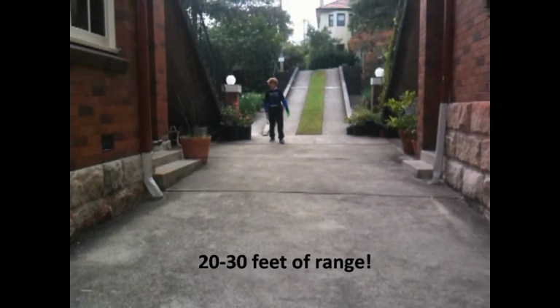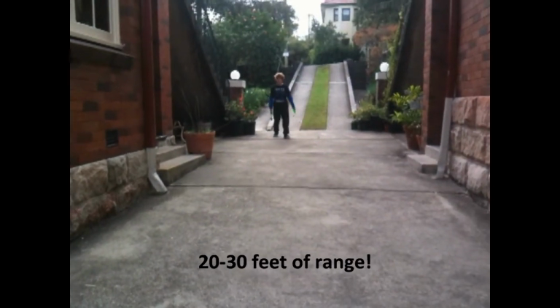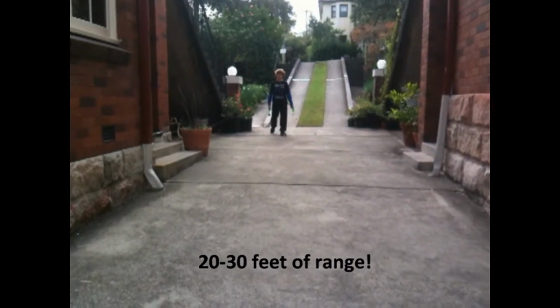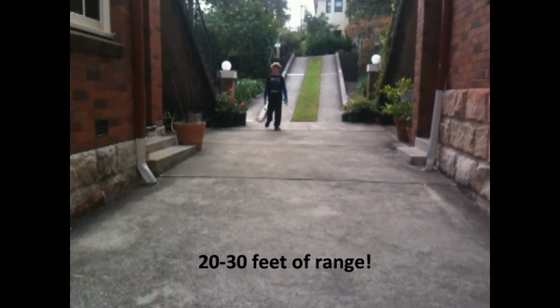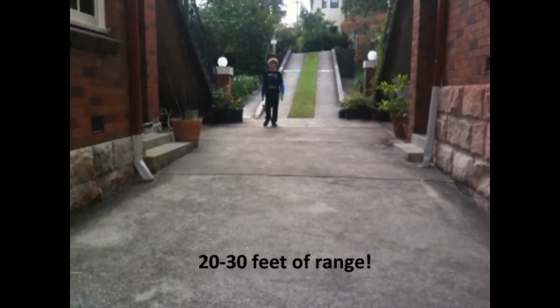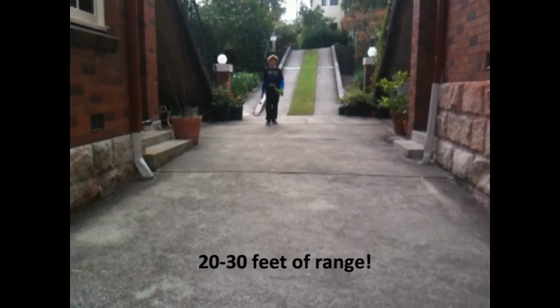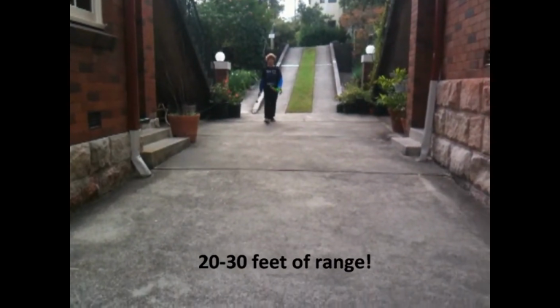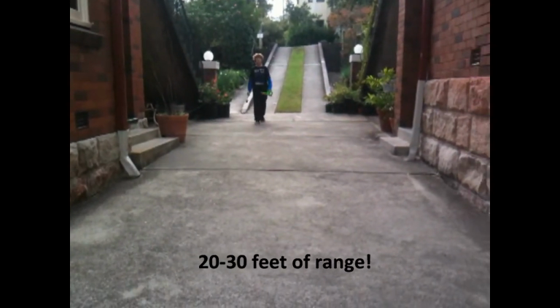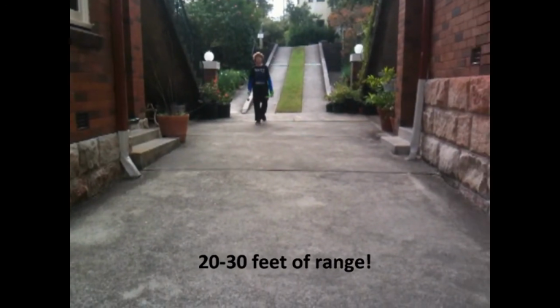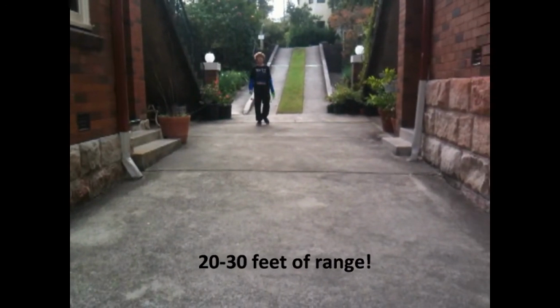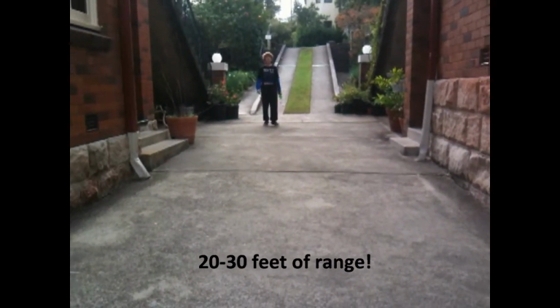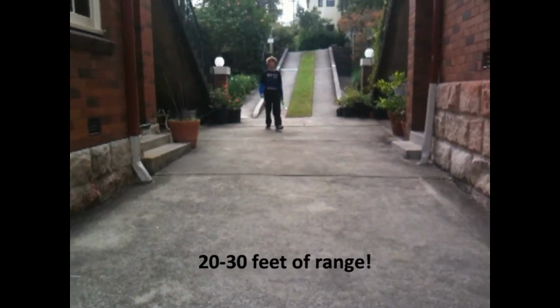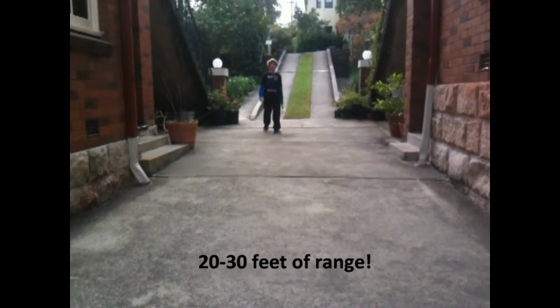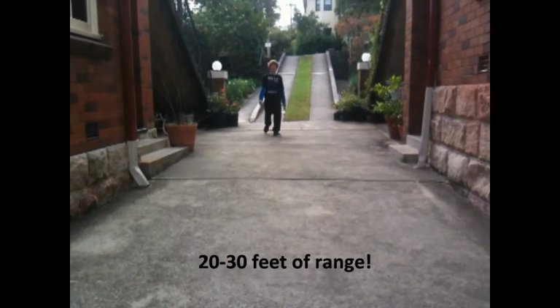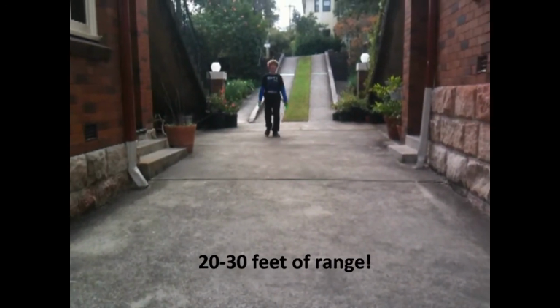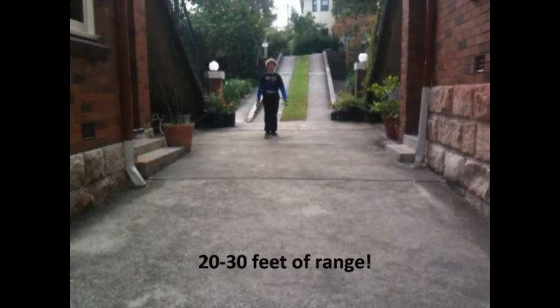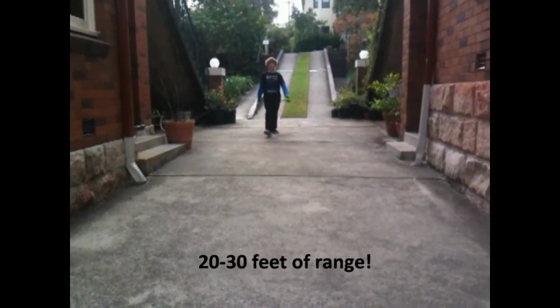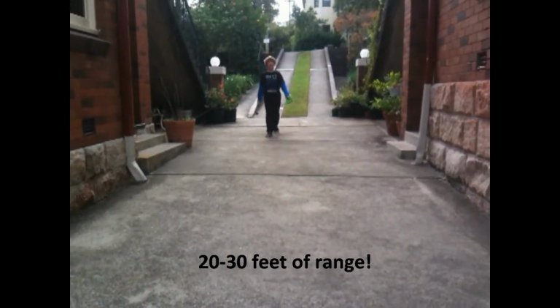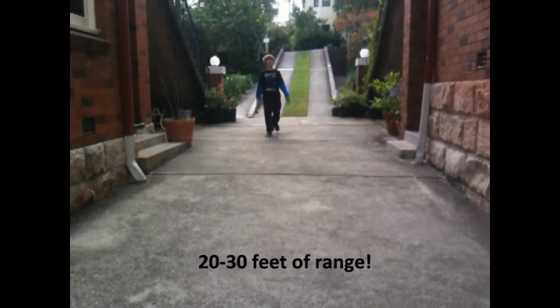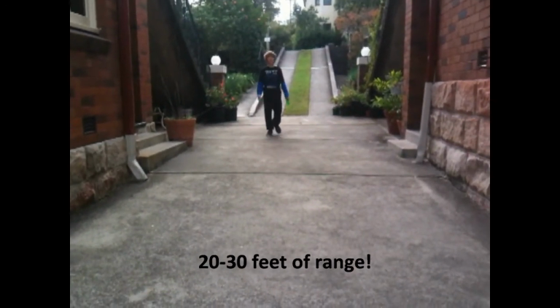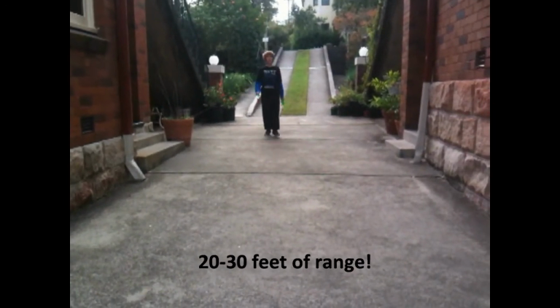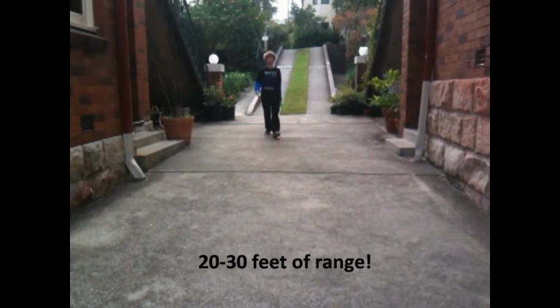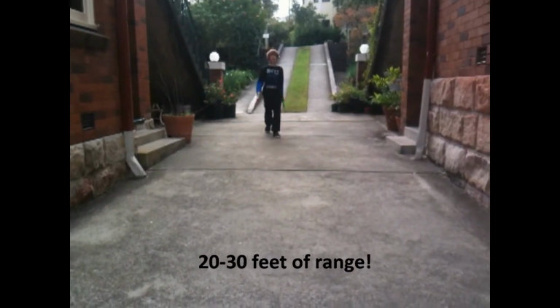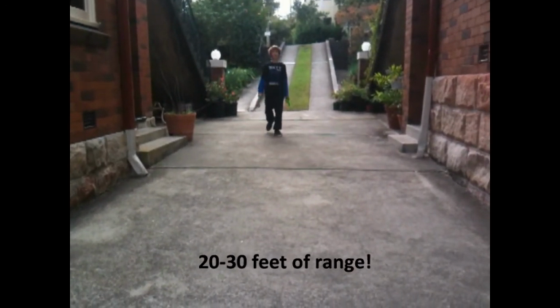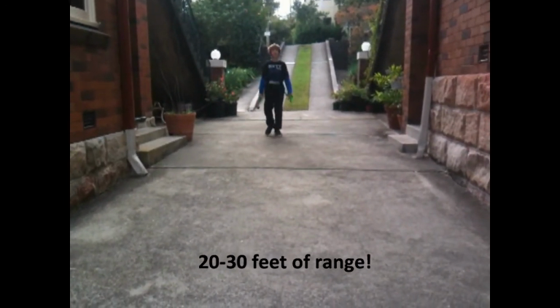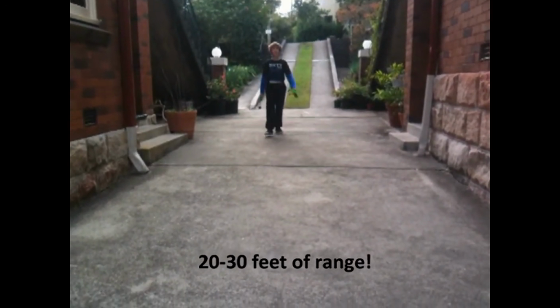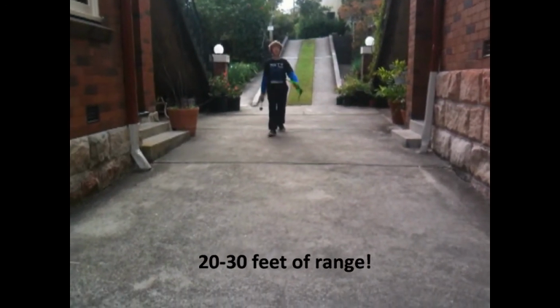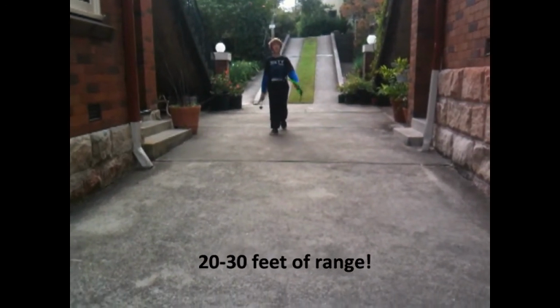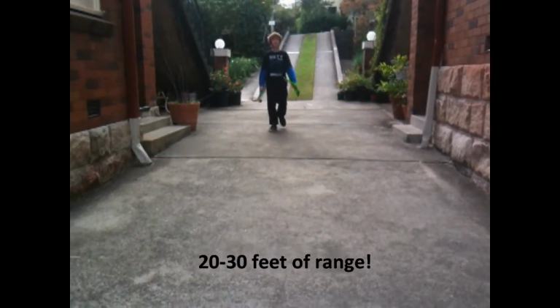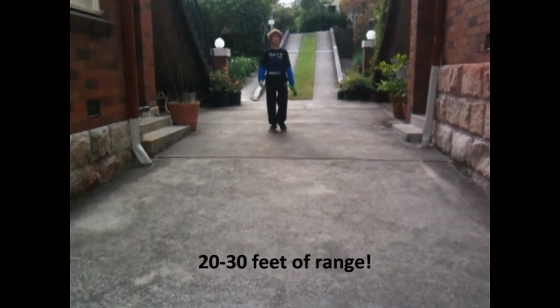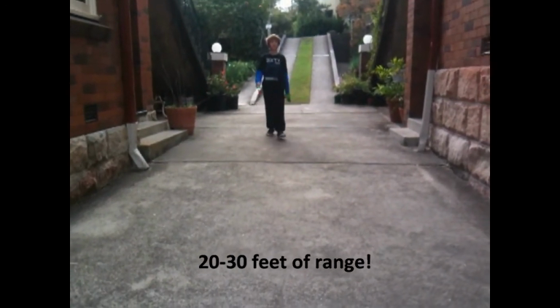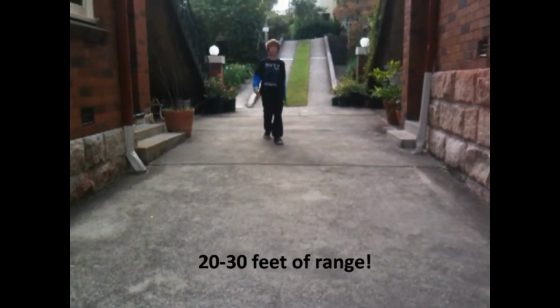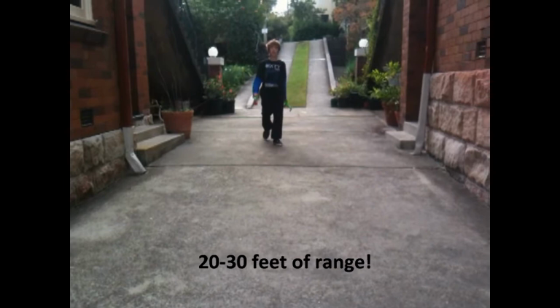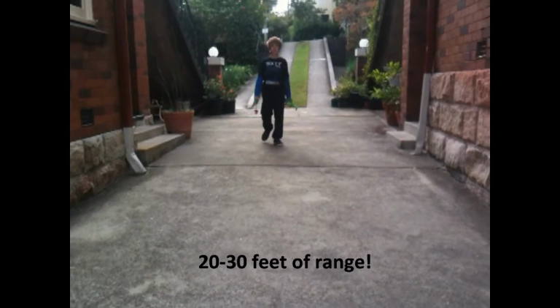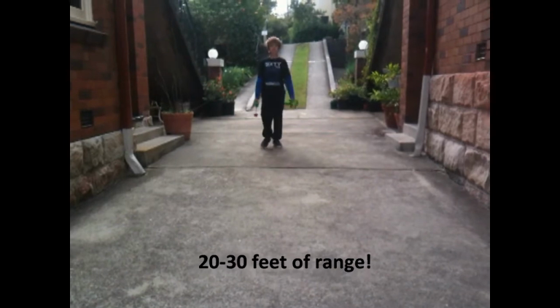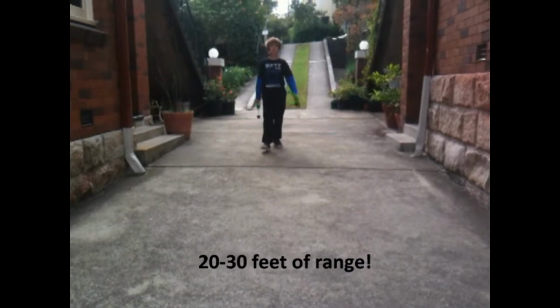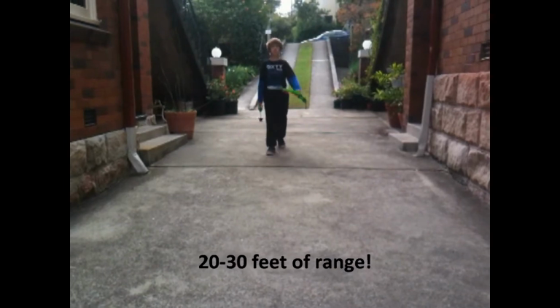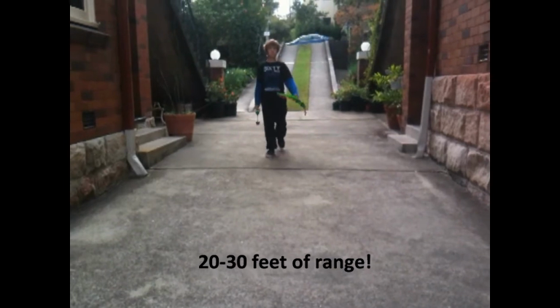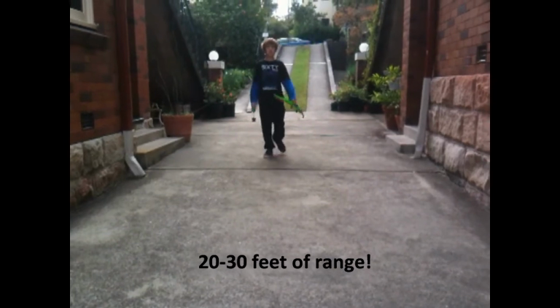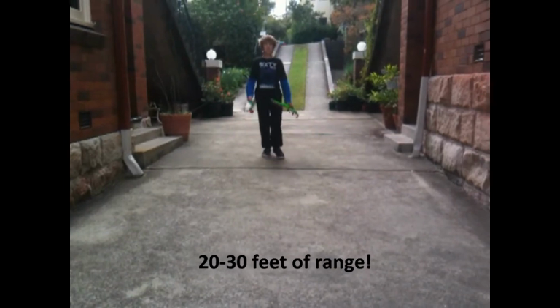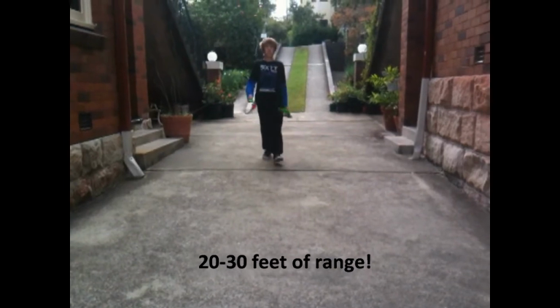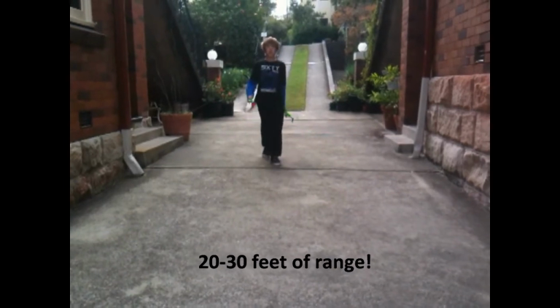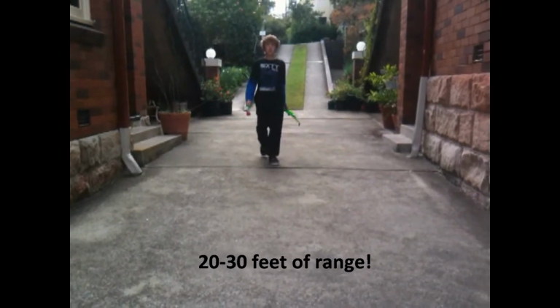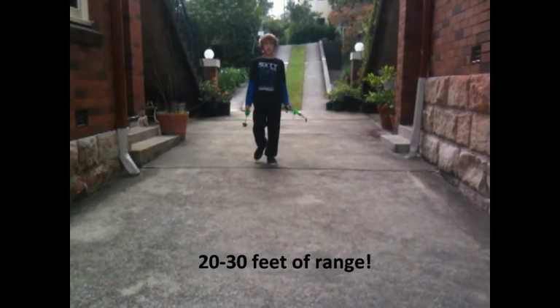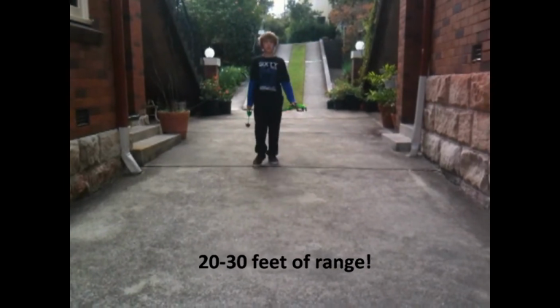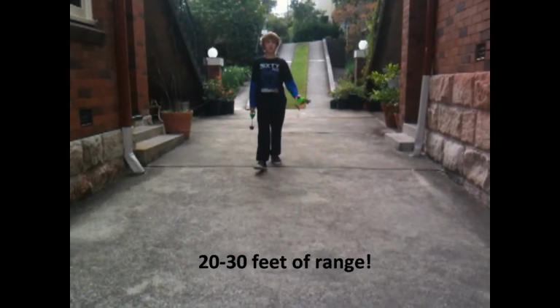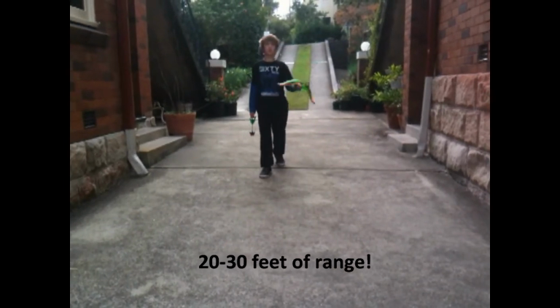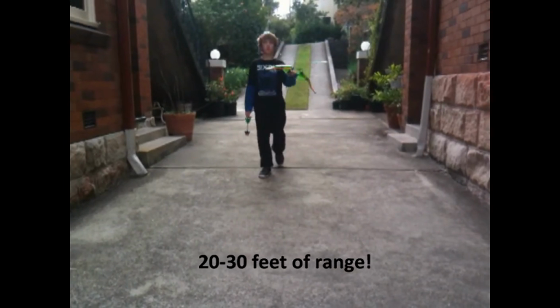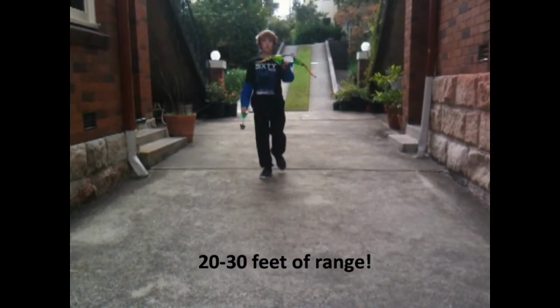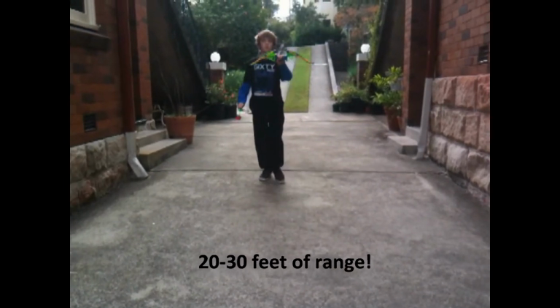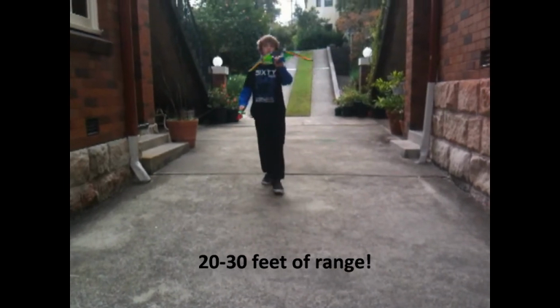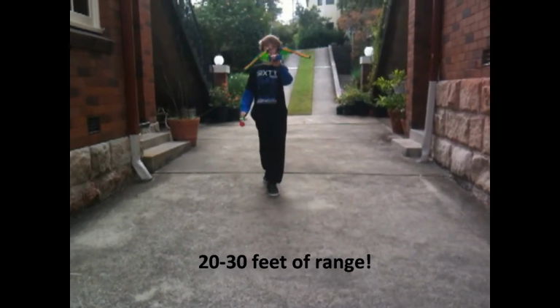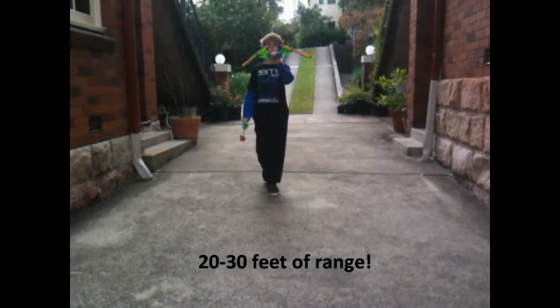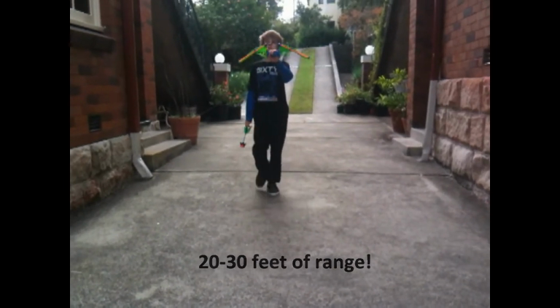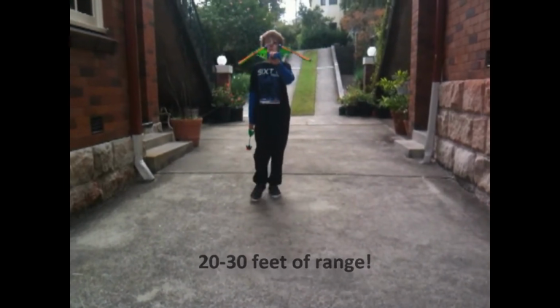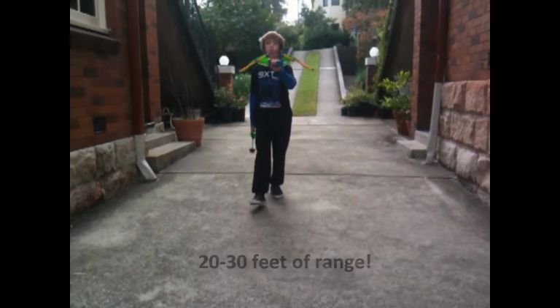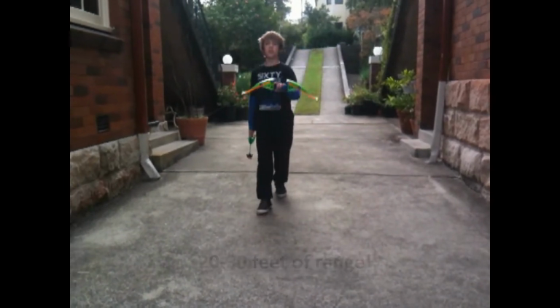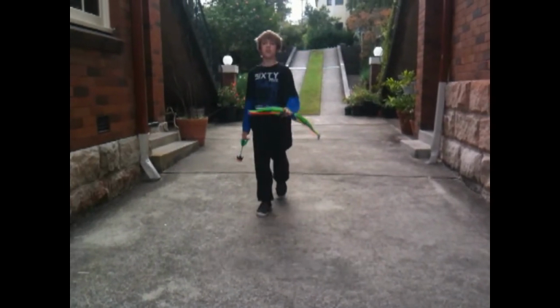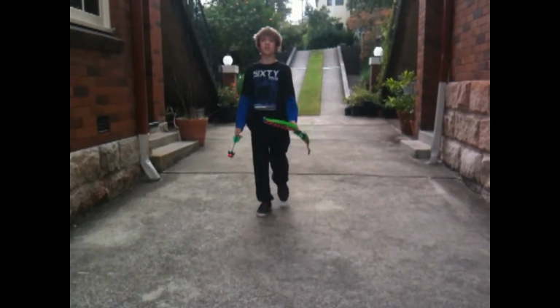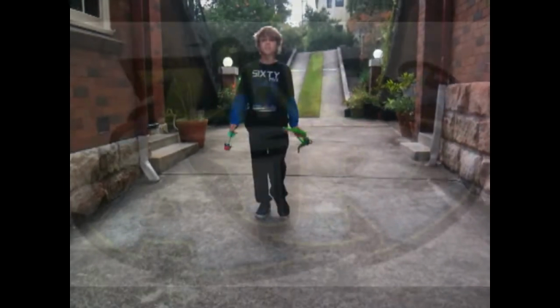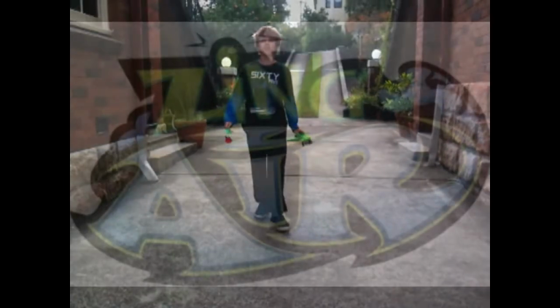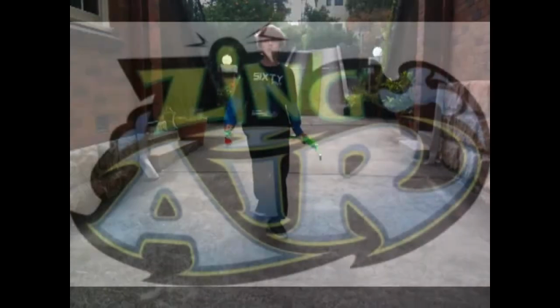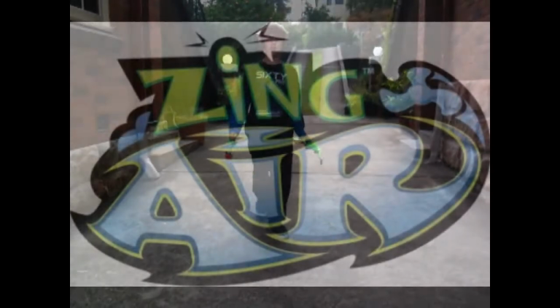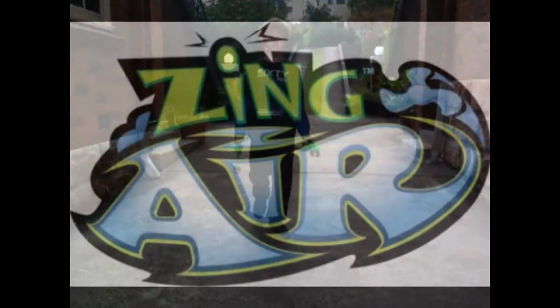It goes just about as far as my unmodified Nerf Reflex. Overall, I reckon this is pretty good.